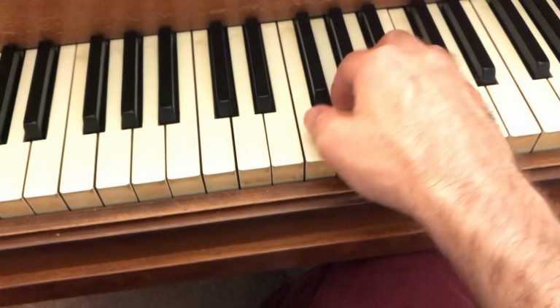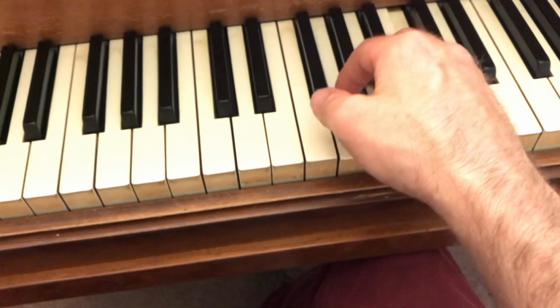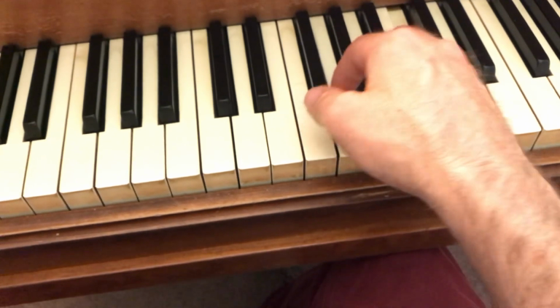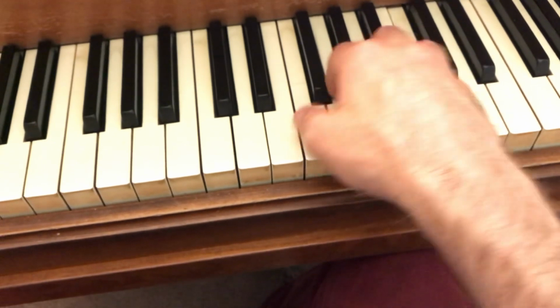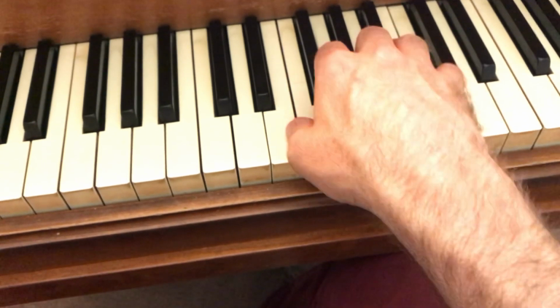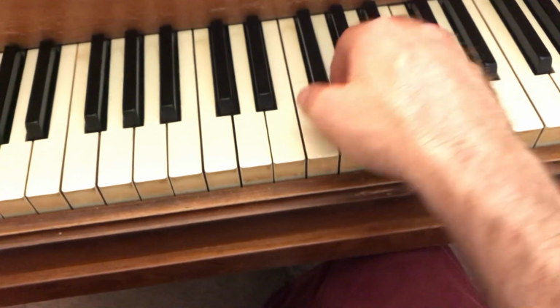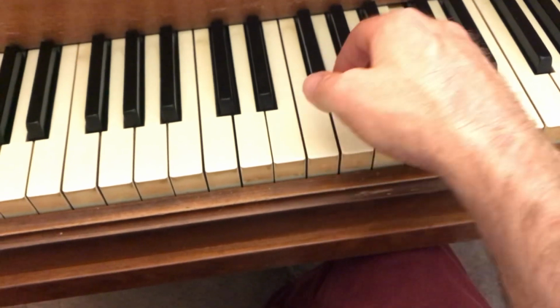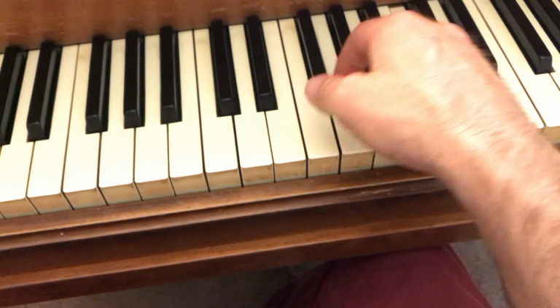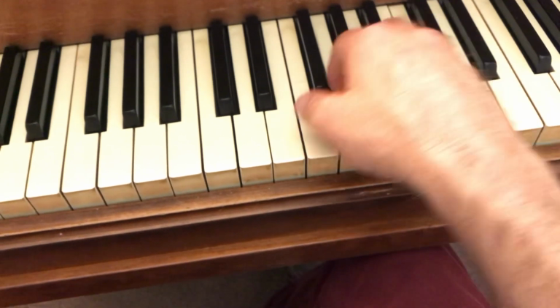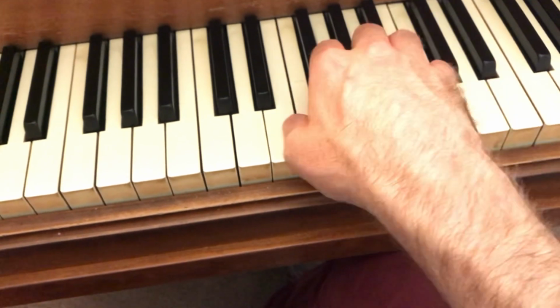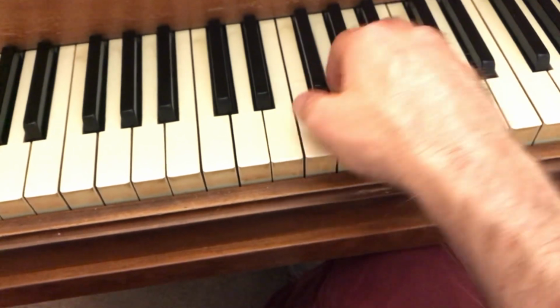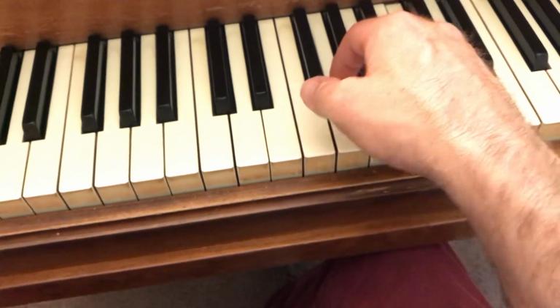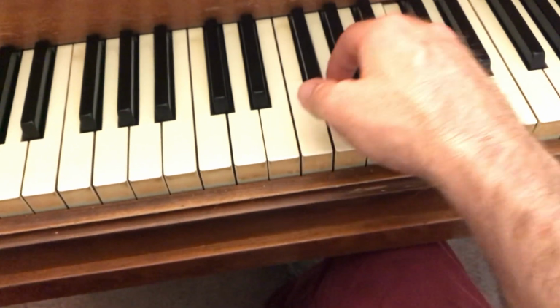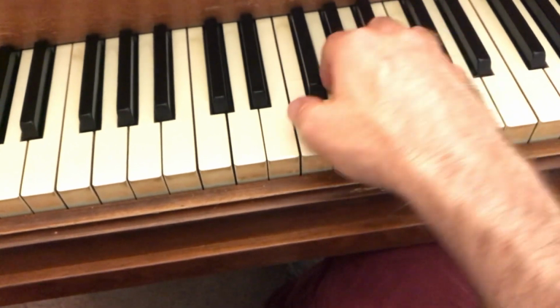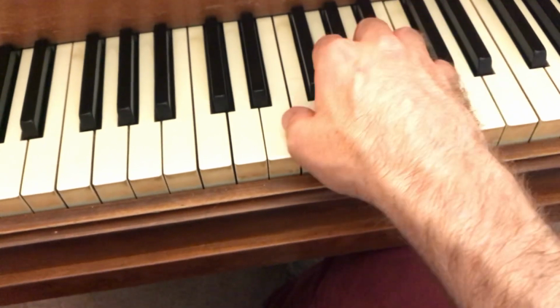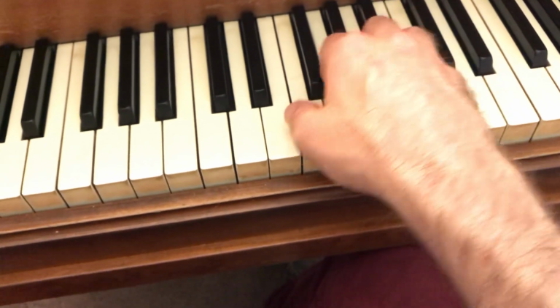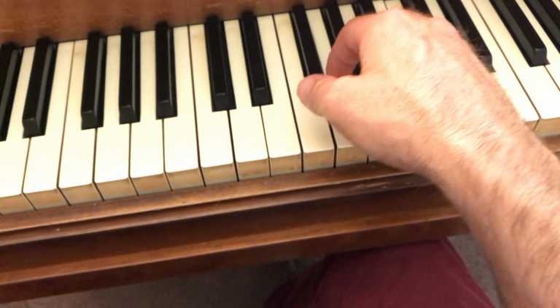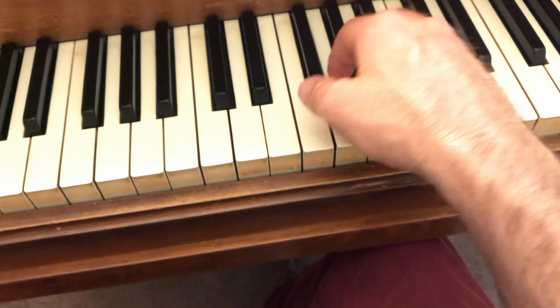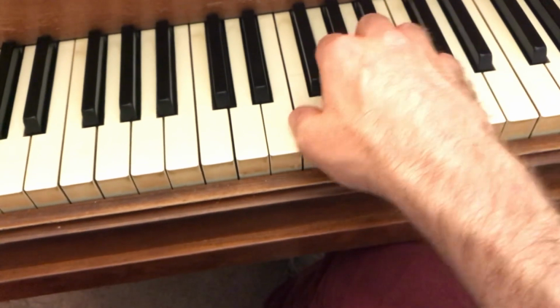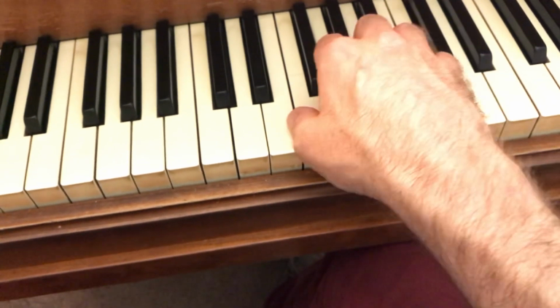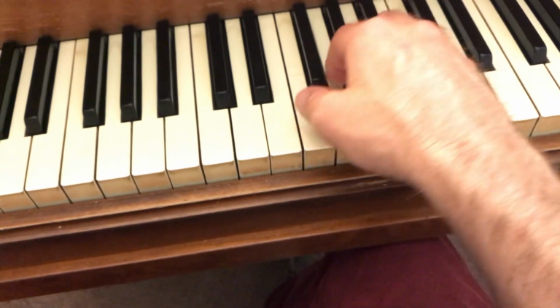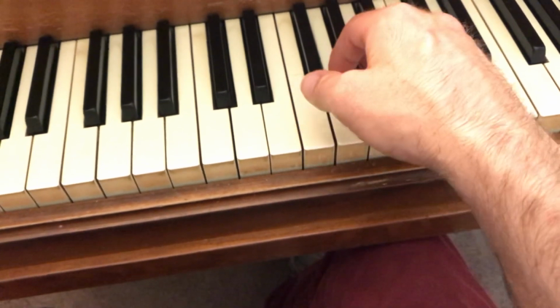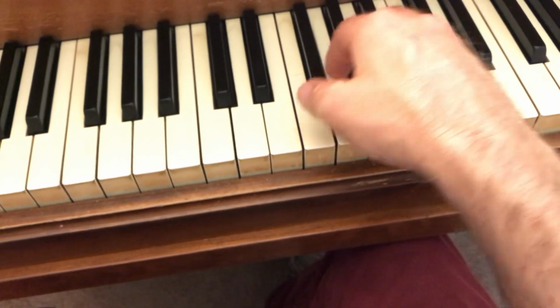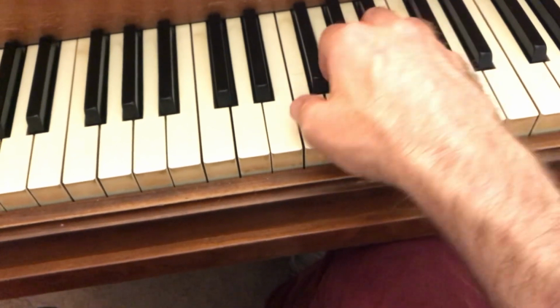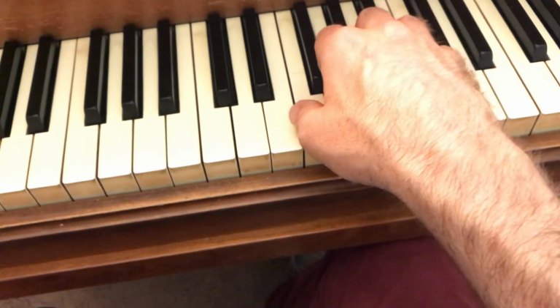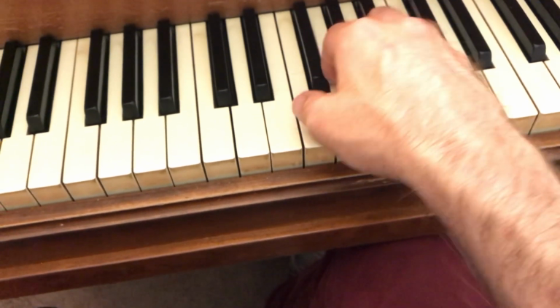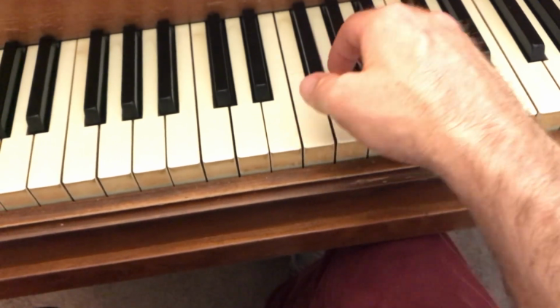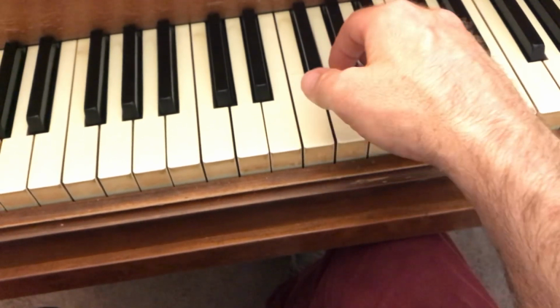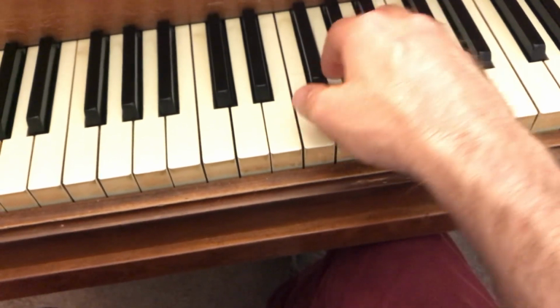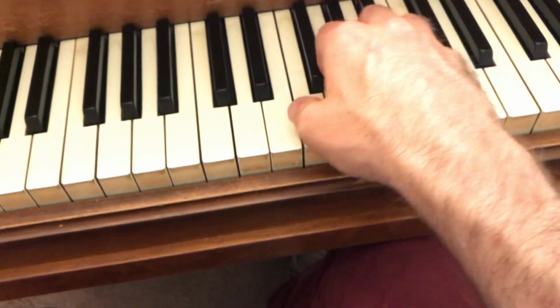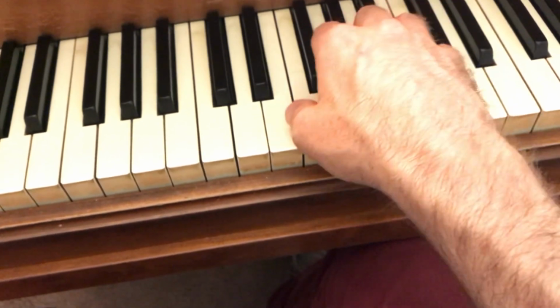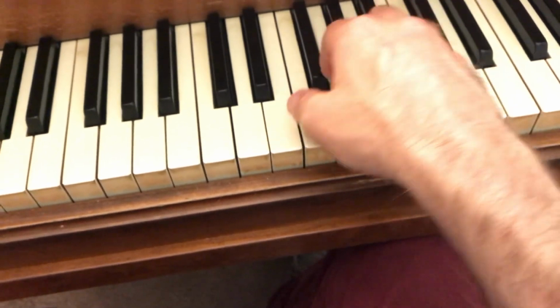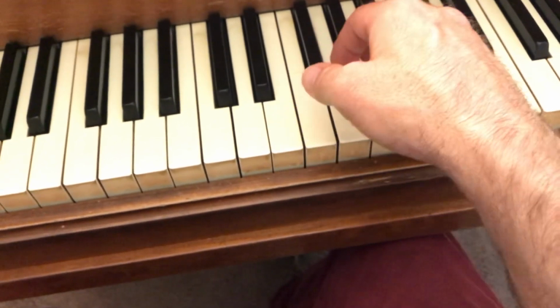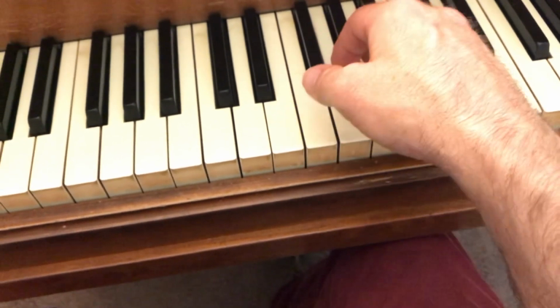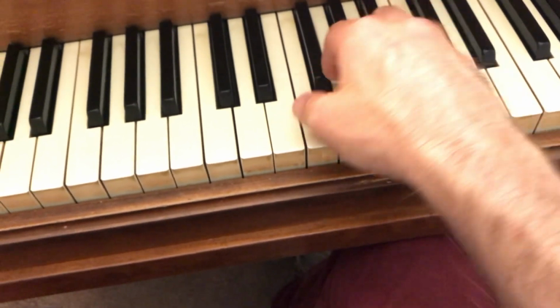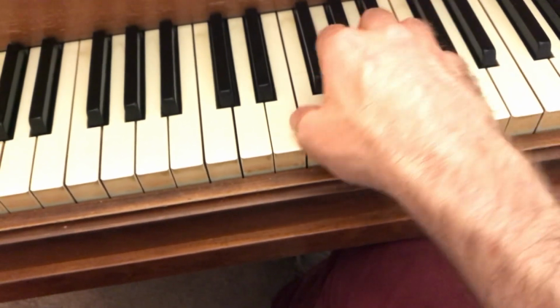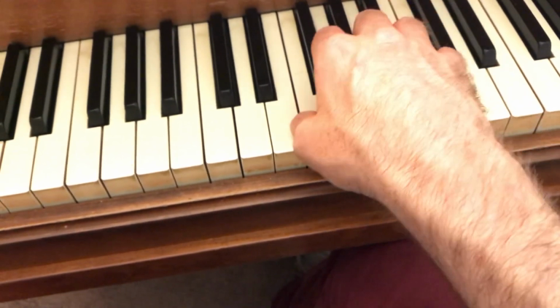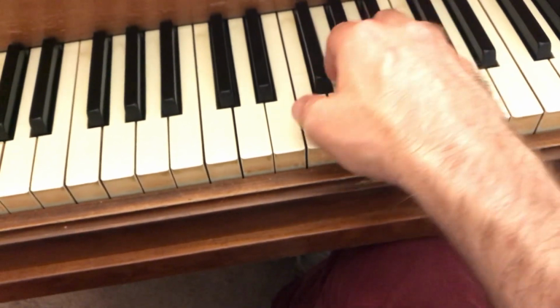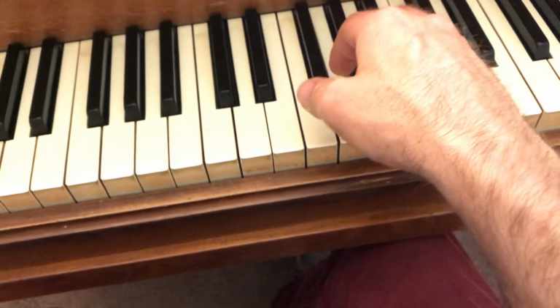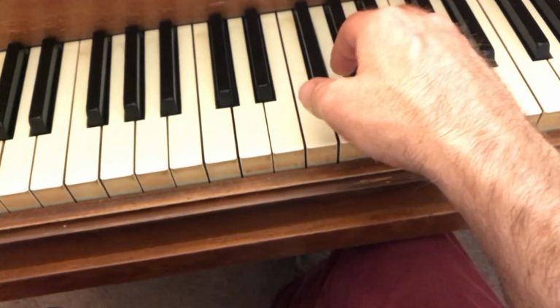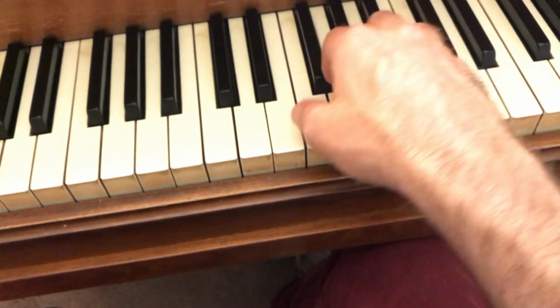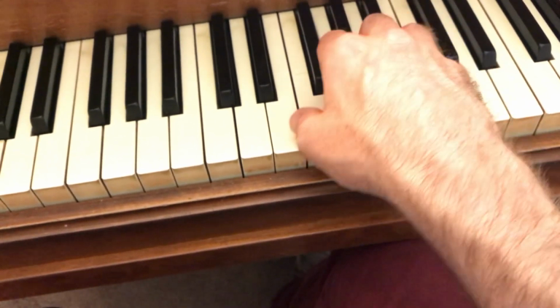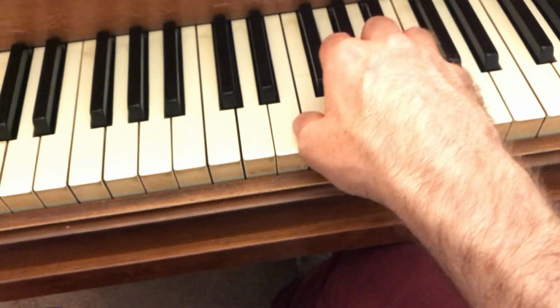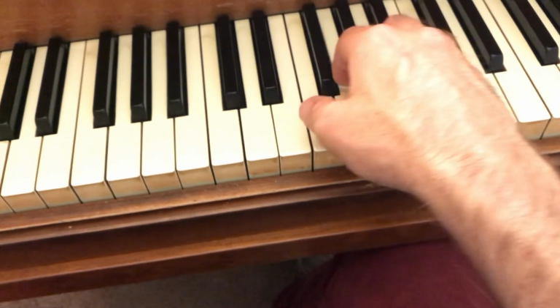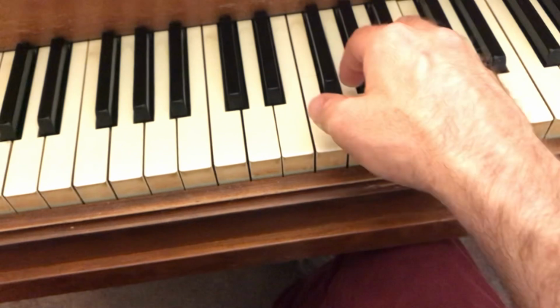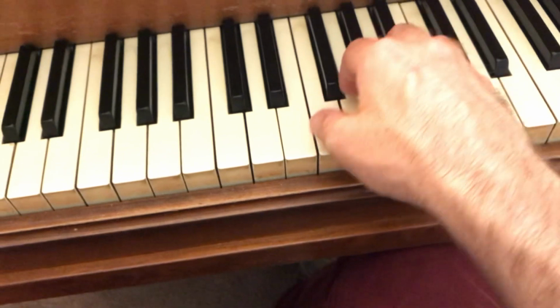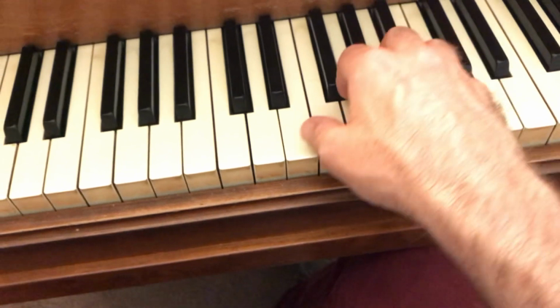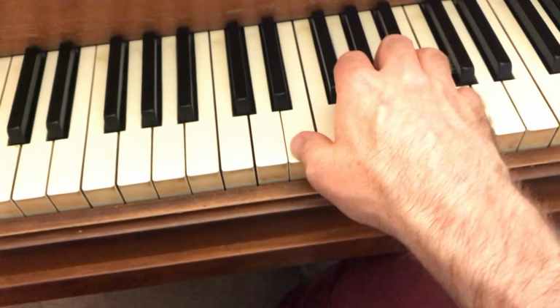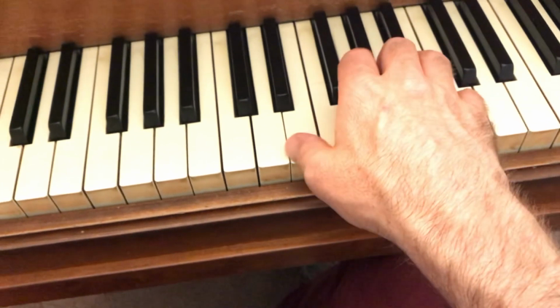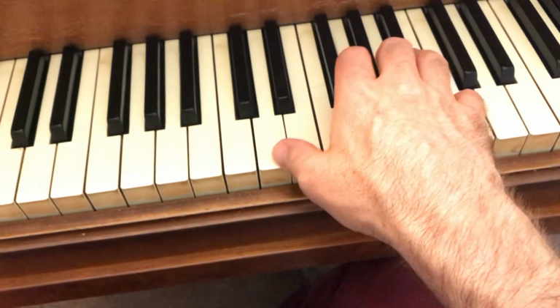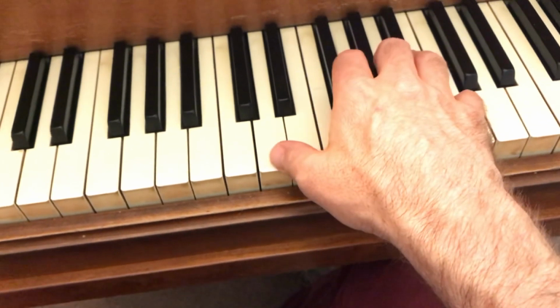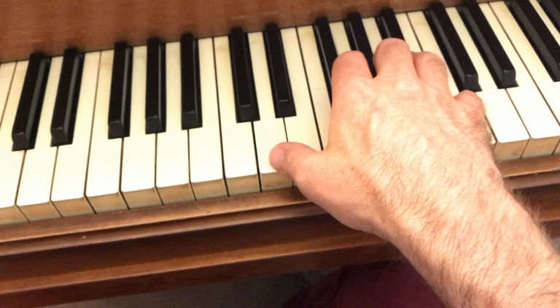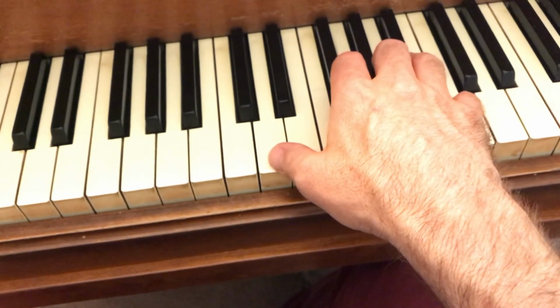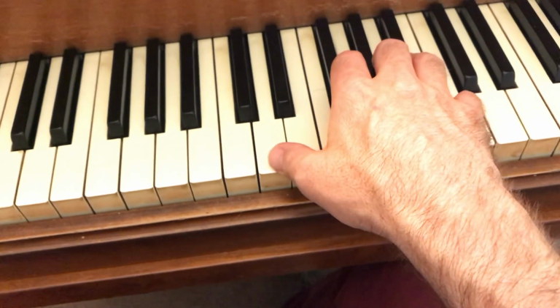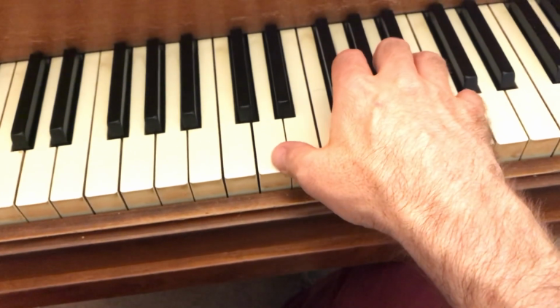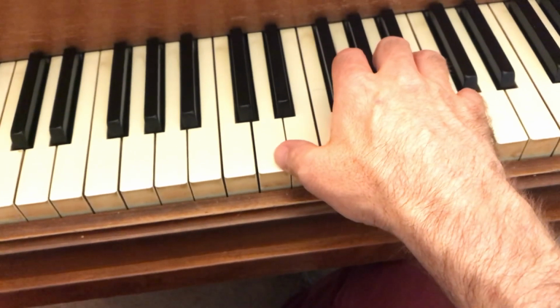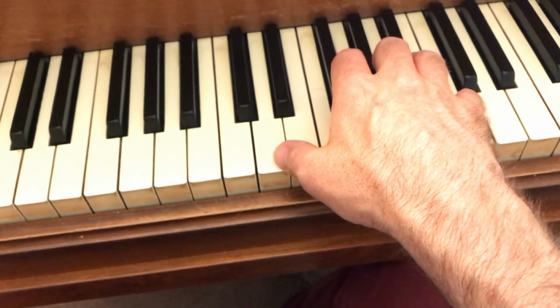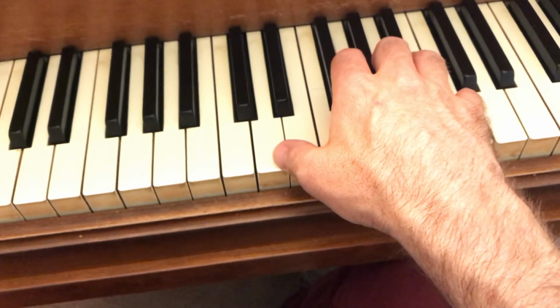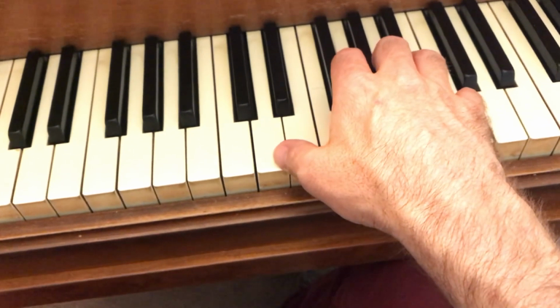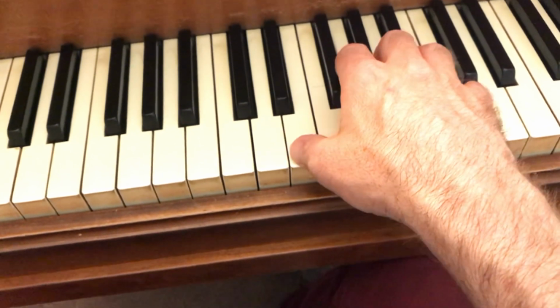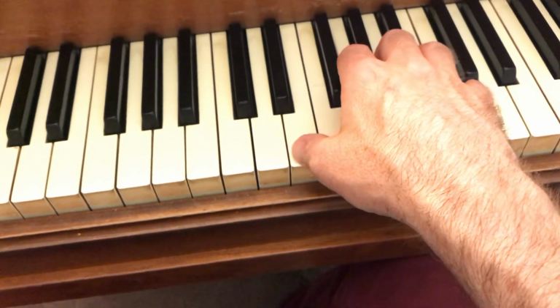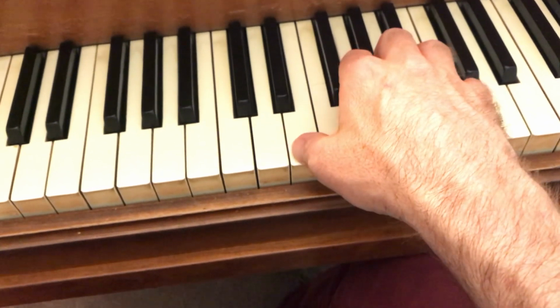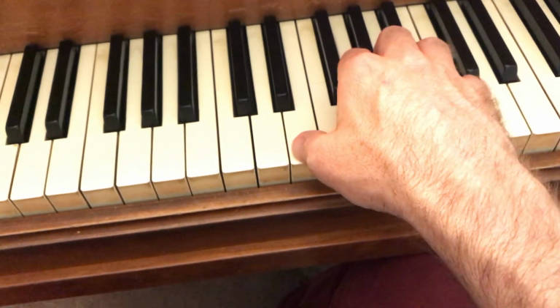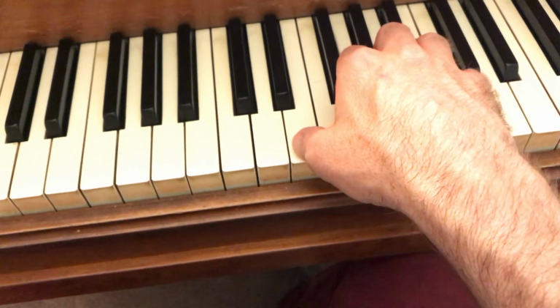Just keep things really relaxed and let the arm do that rotation, bringing out the changing notes.